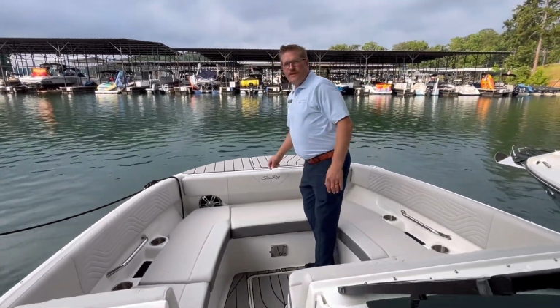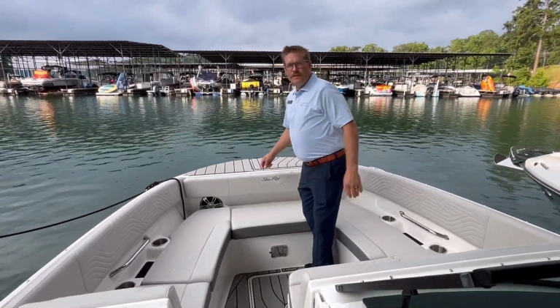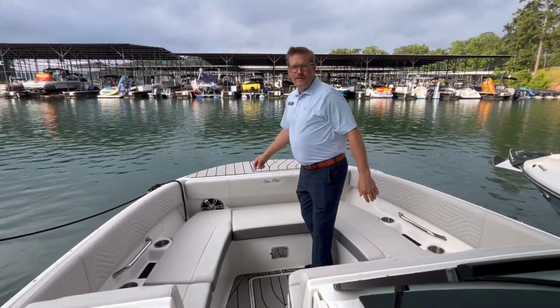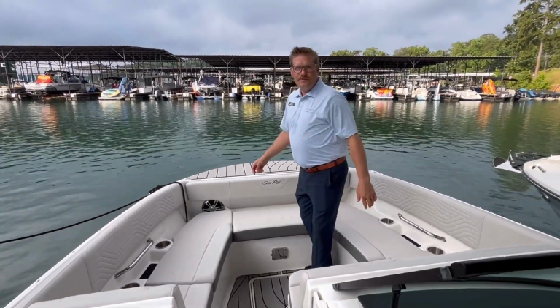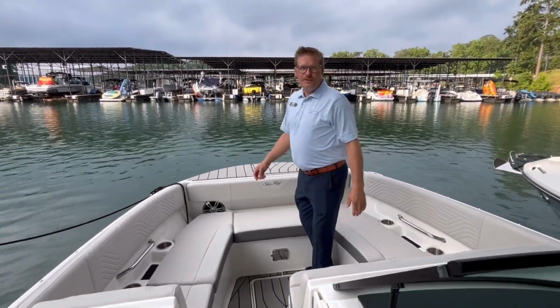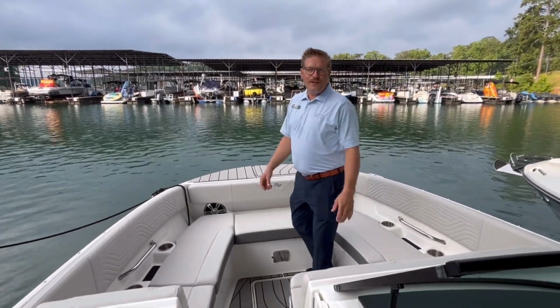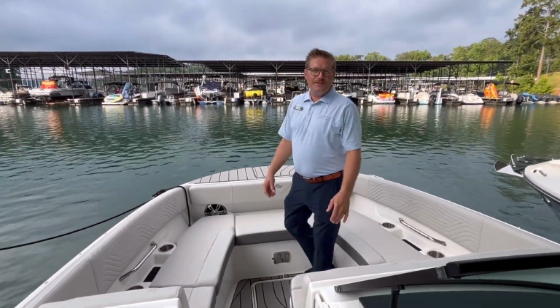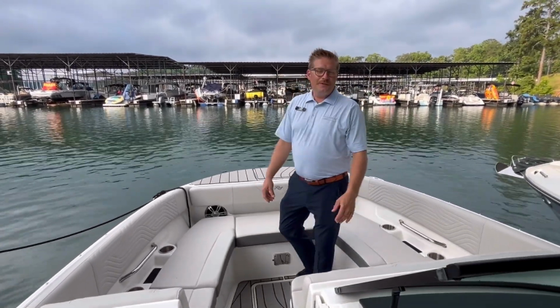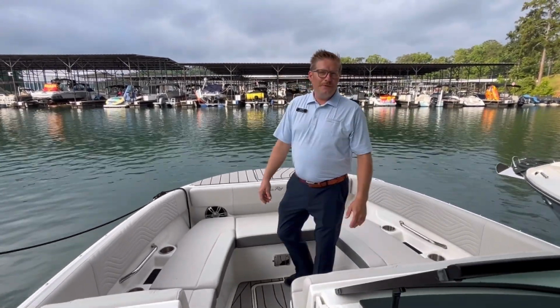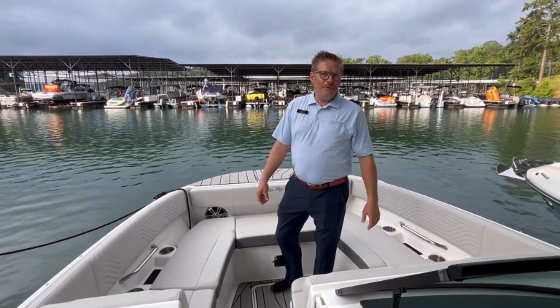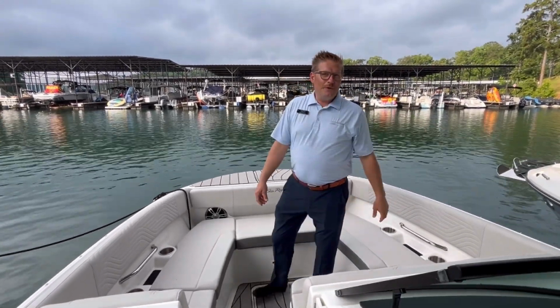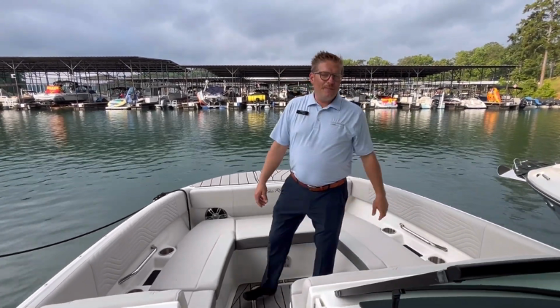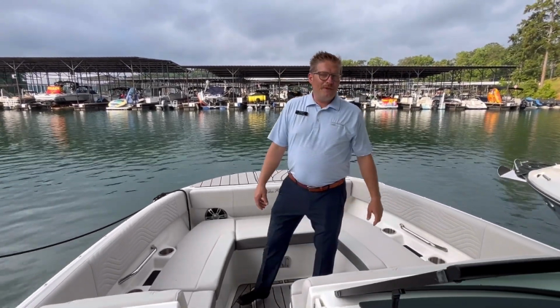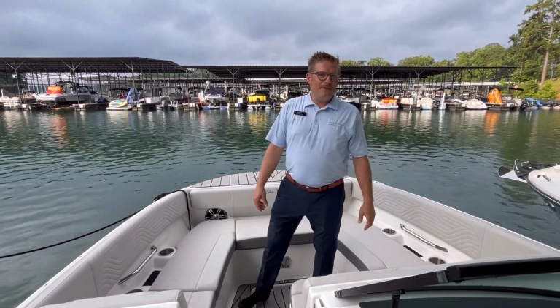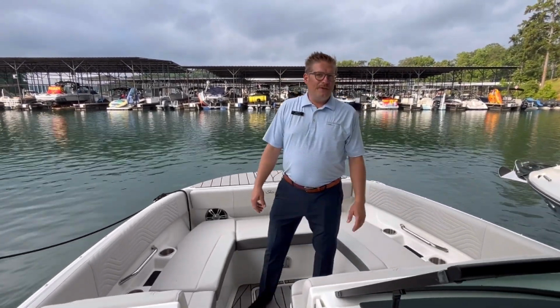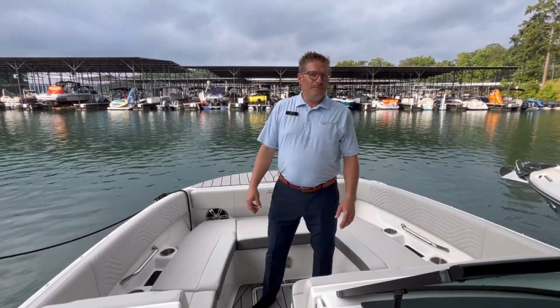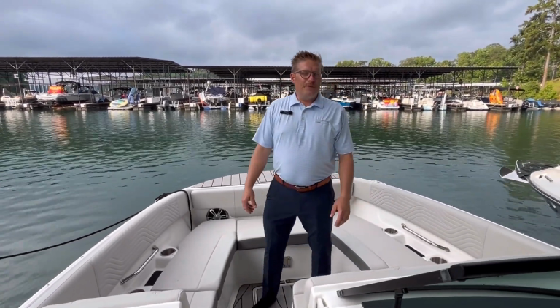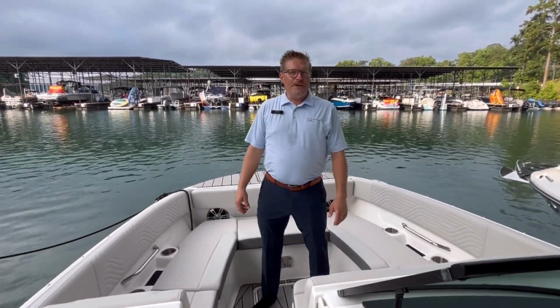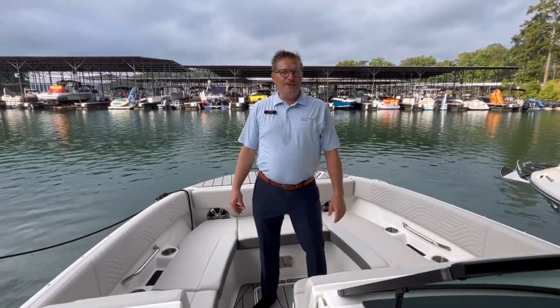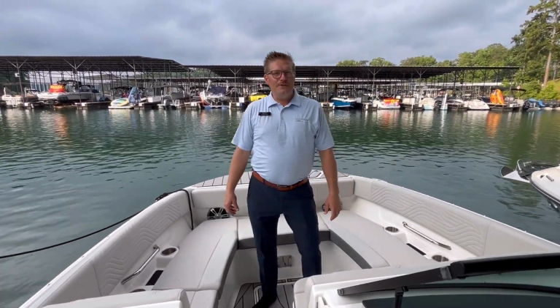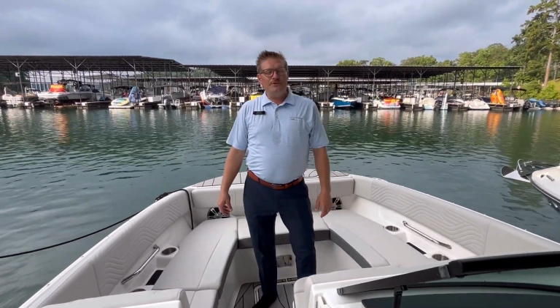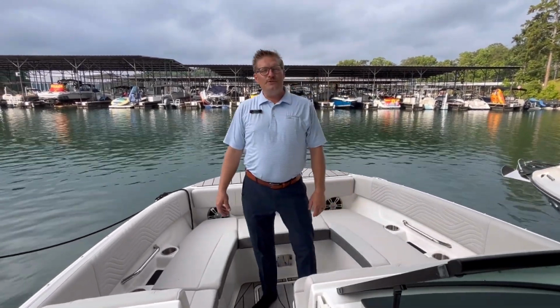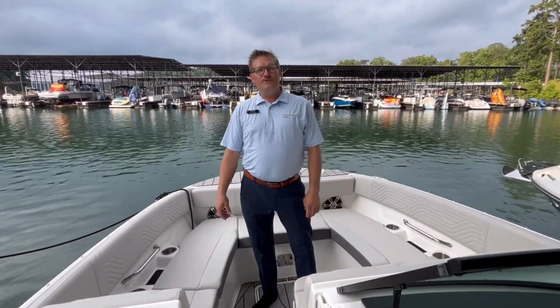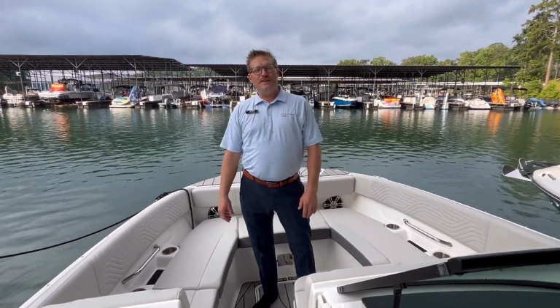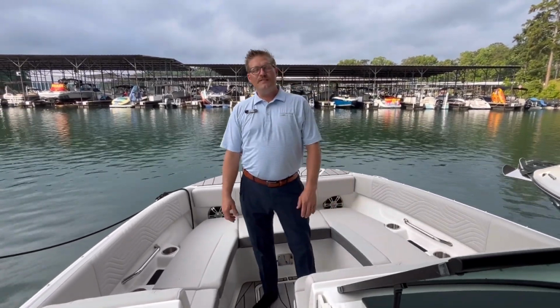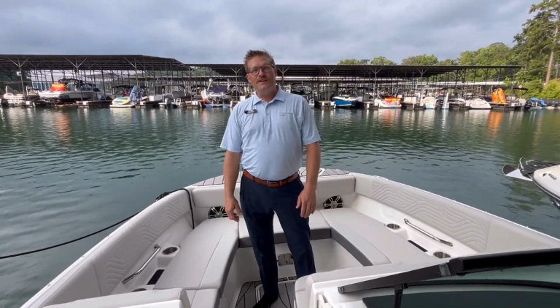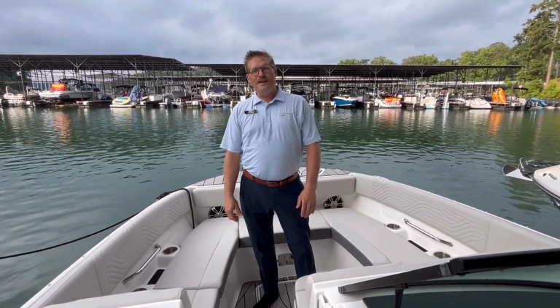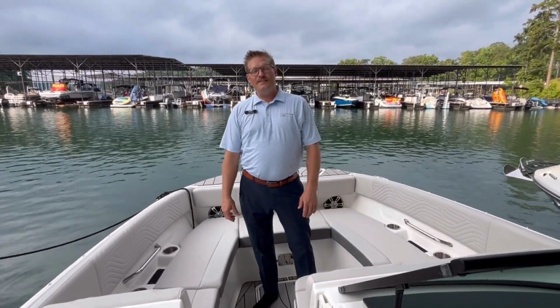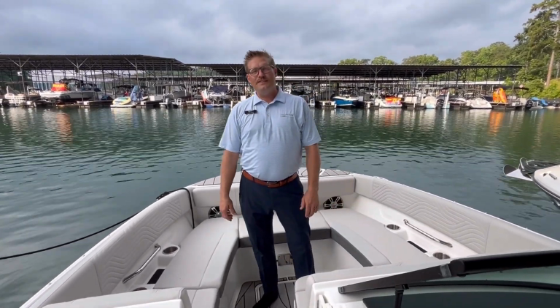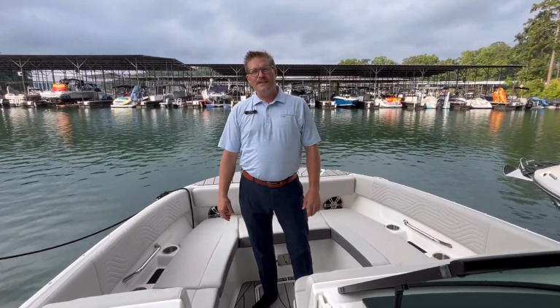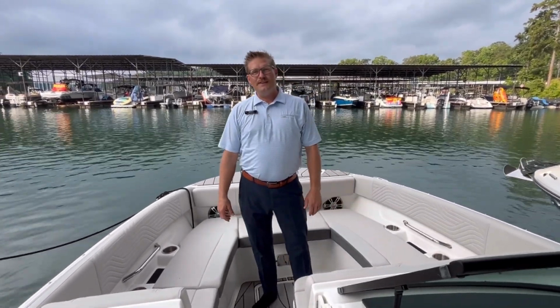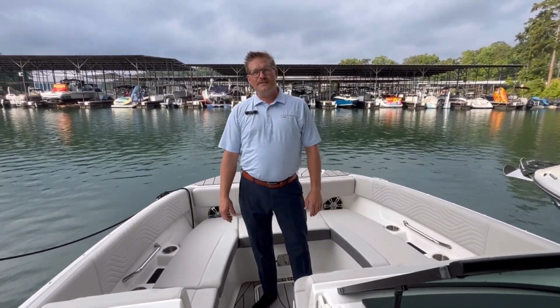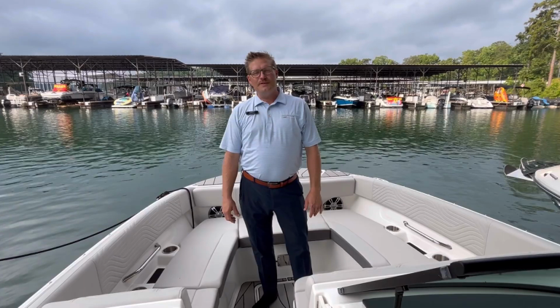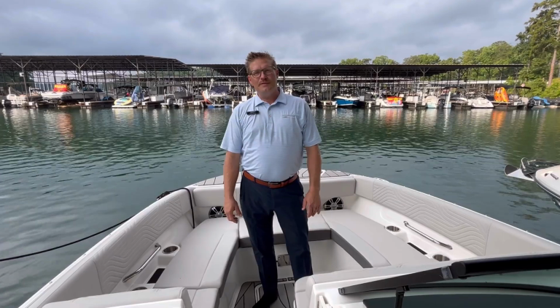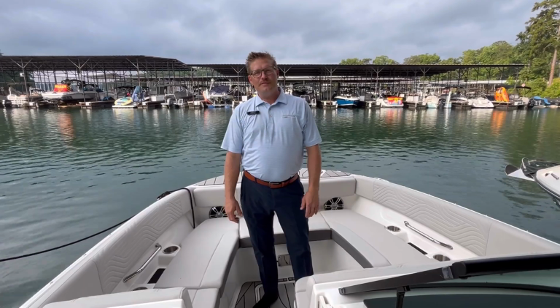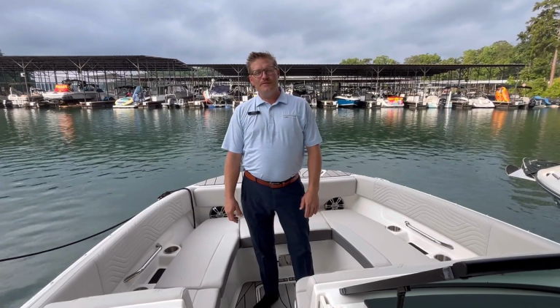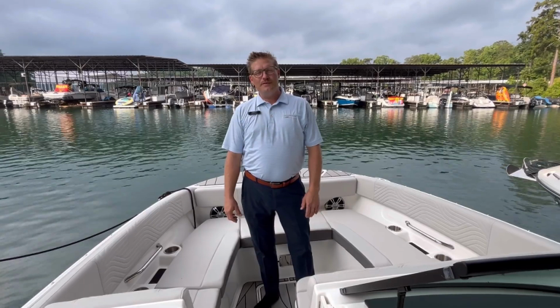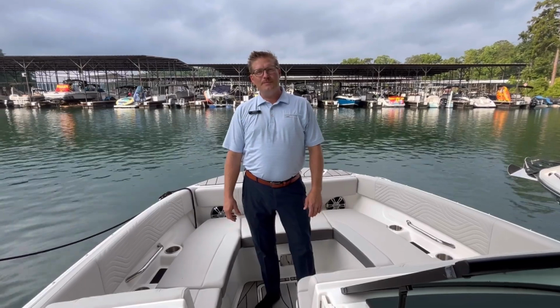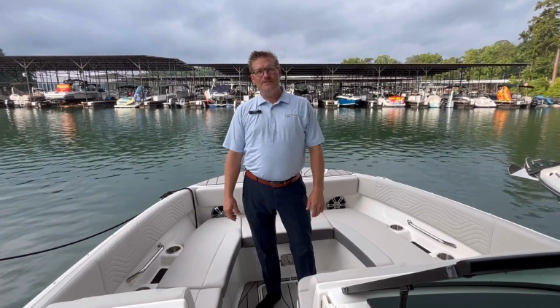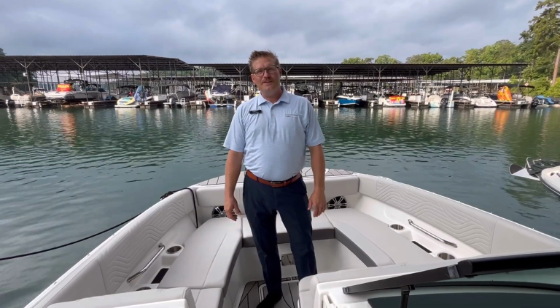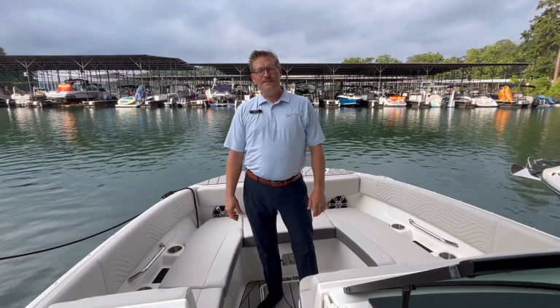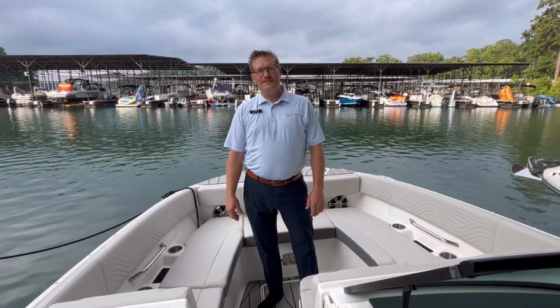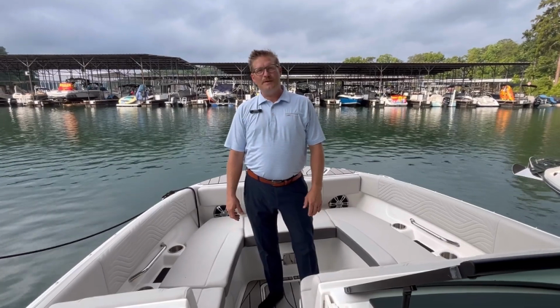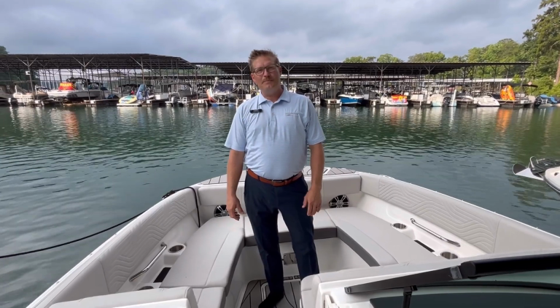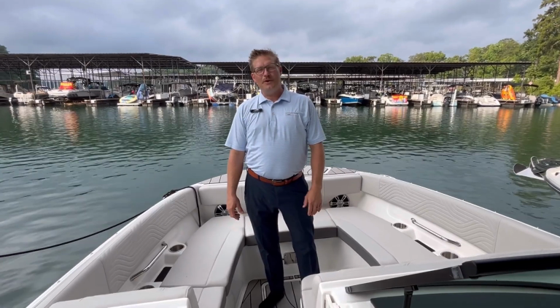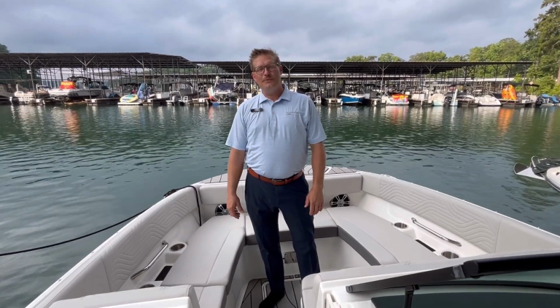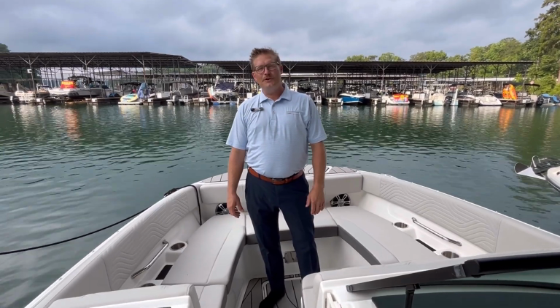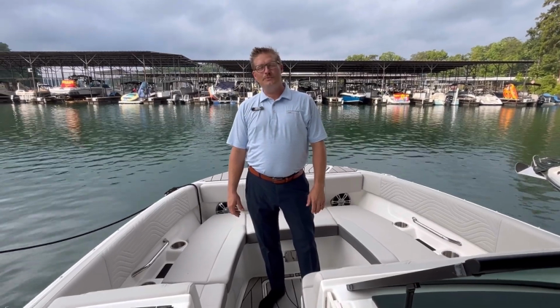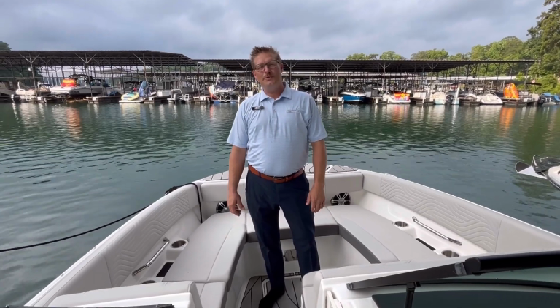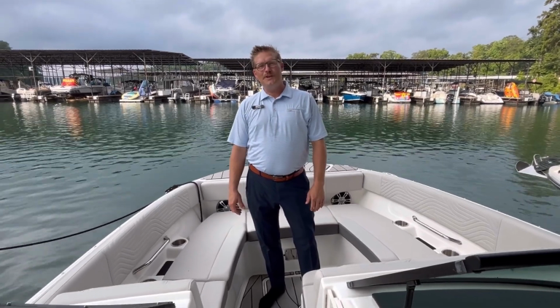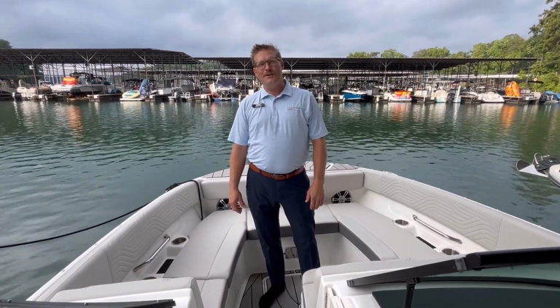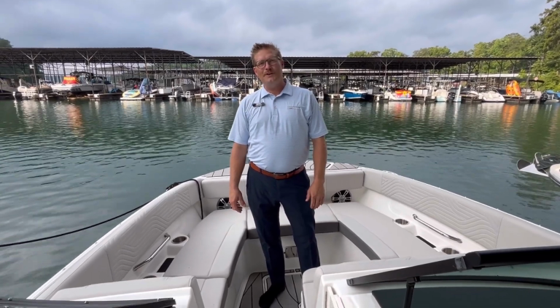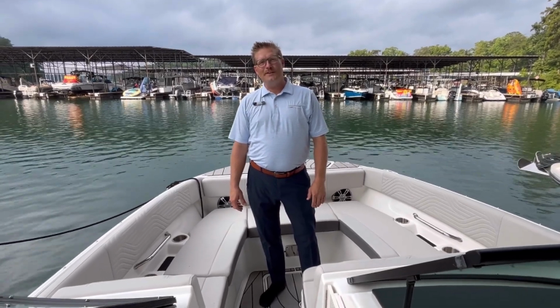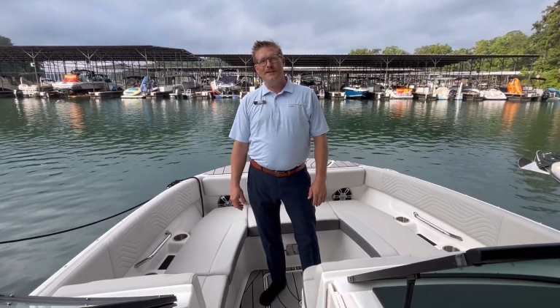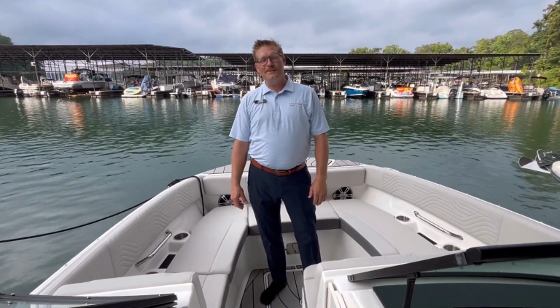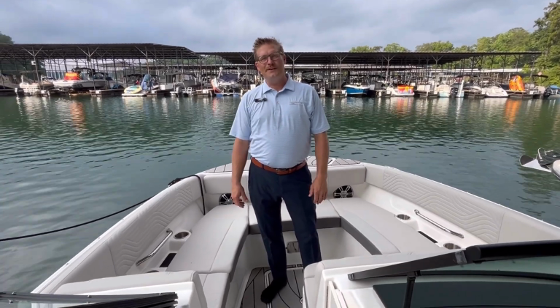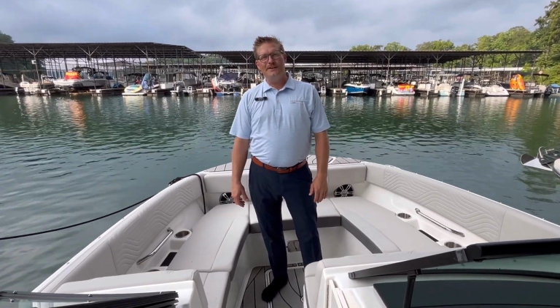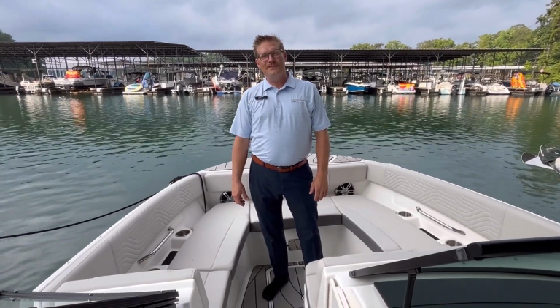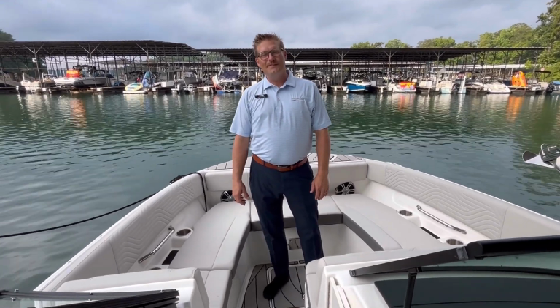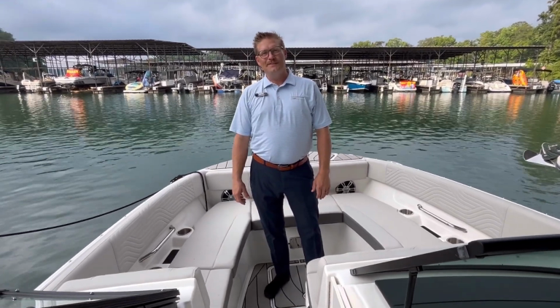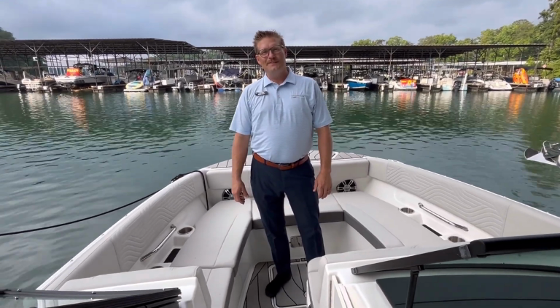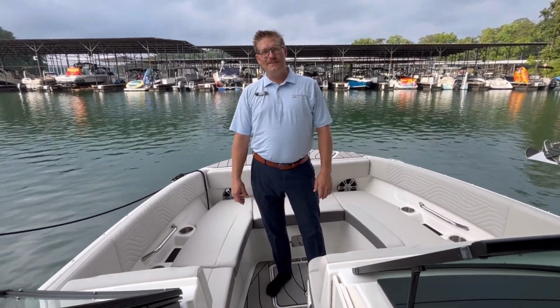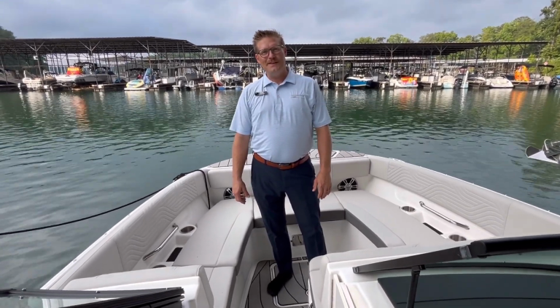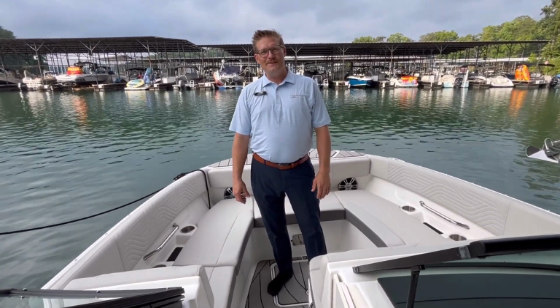If you'd like to learn more about the brand new 270 SDX surf, come see us at Baldridge Marina on Lake Lanier. Thank you.